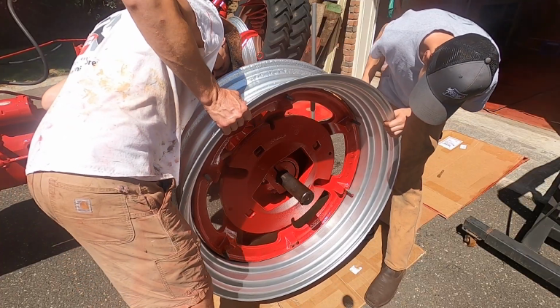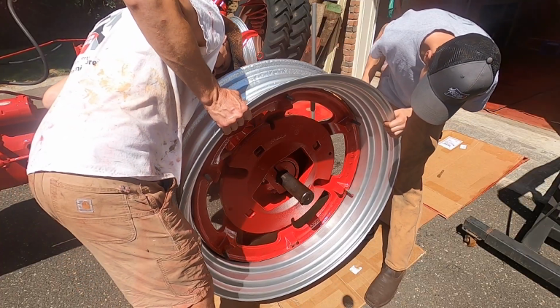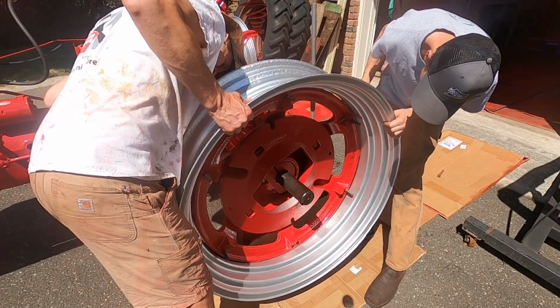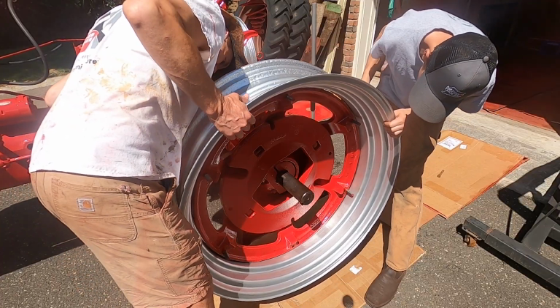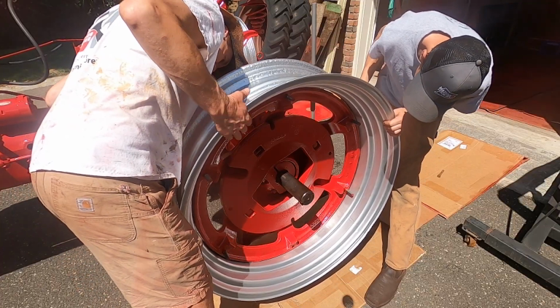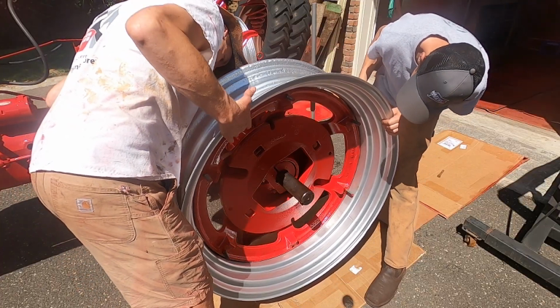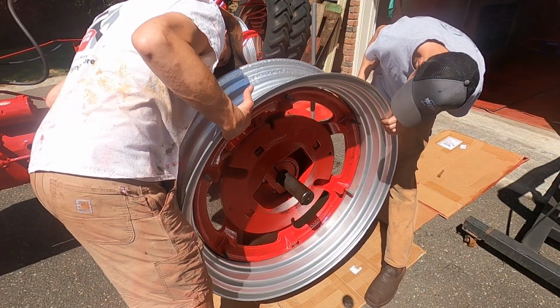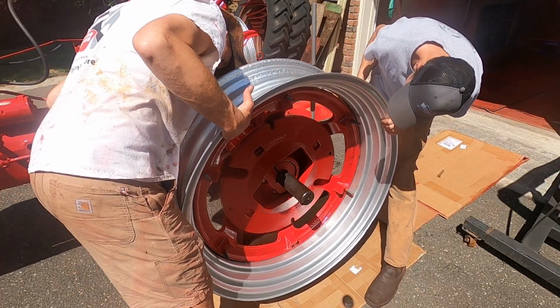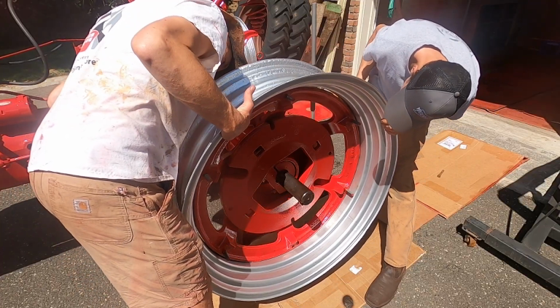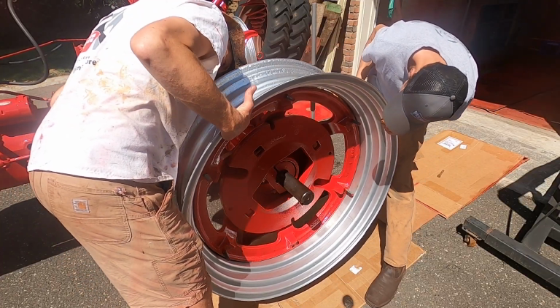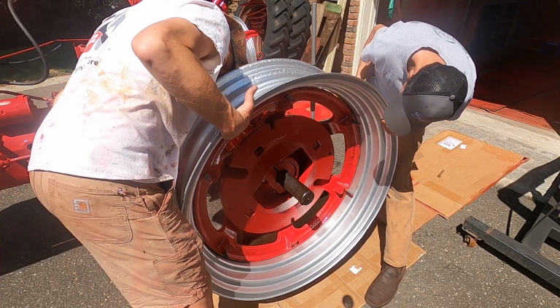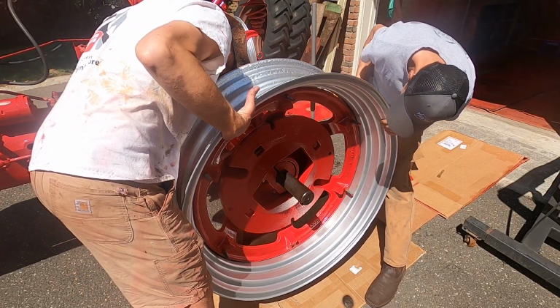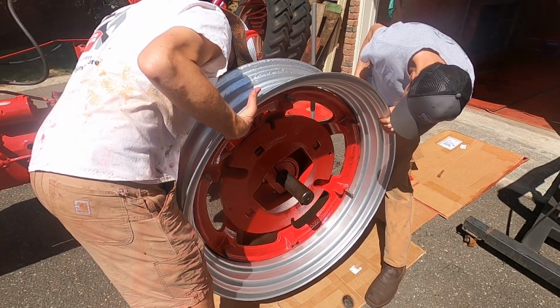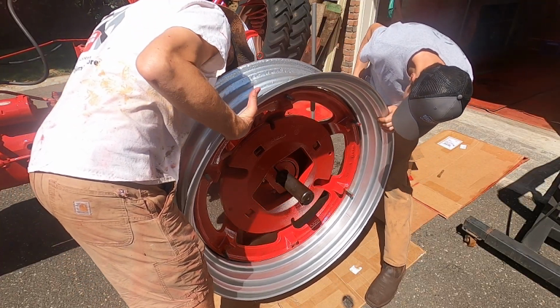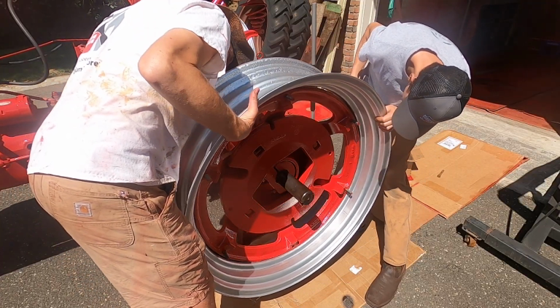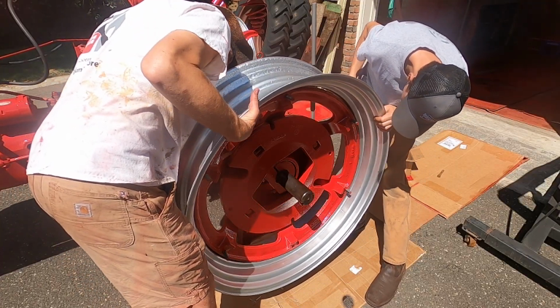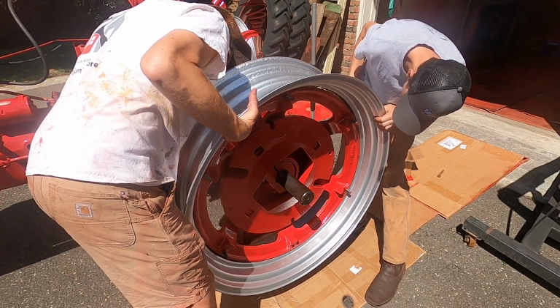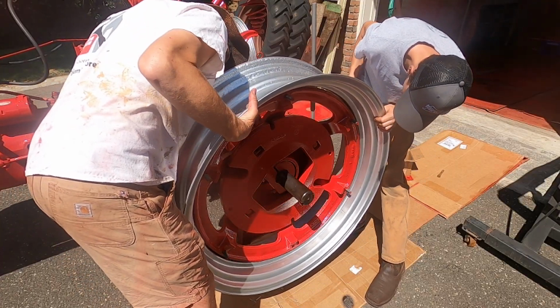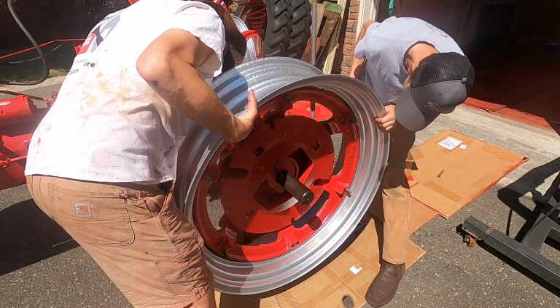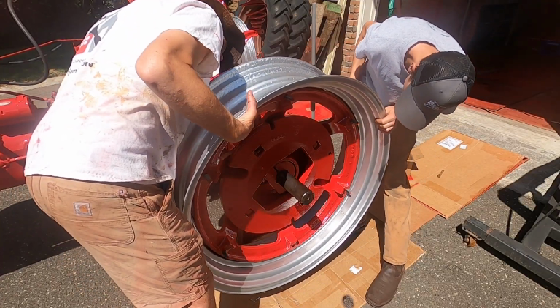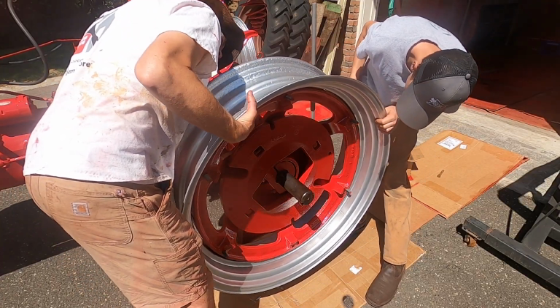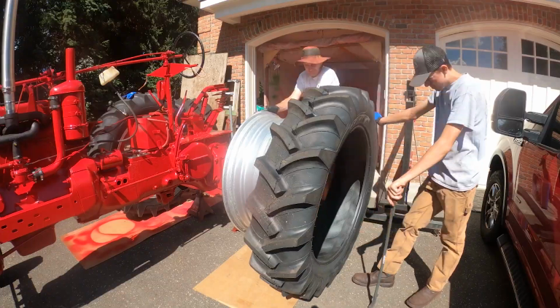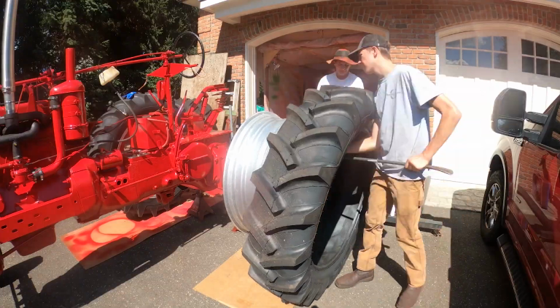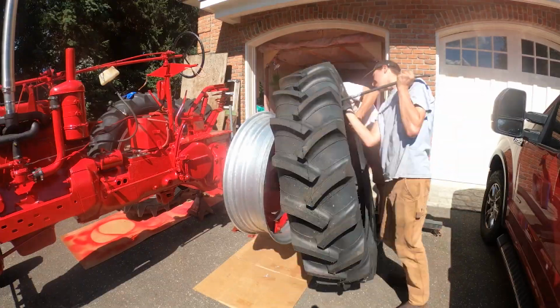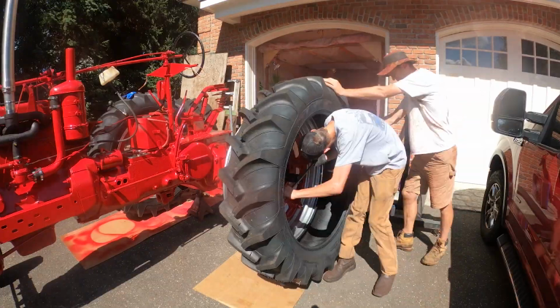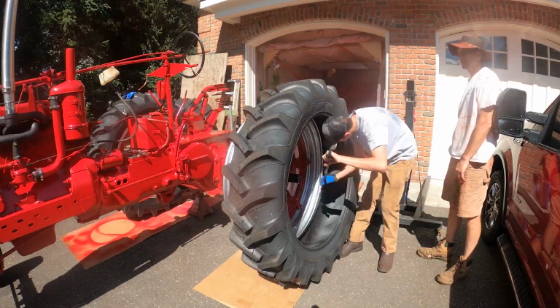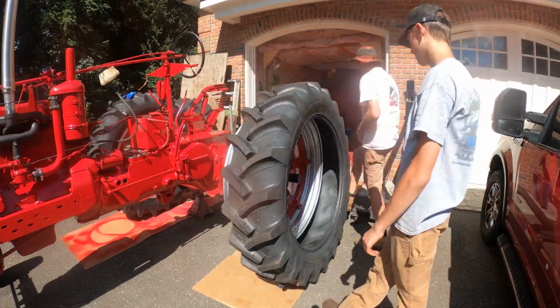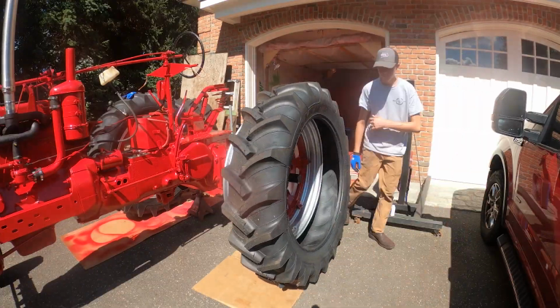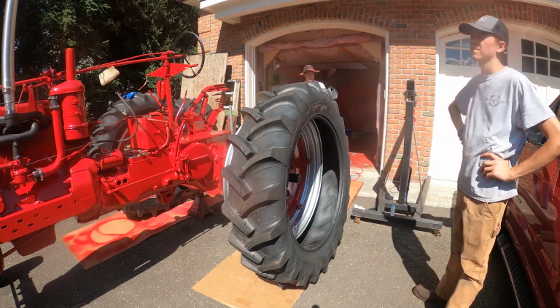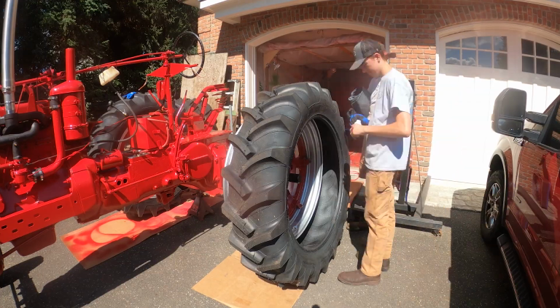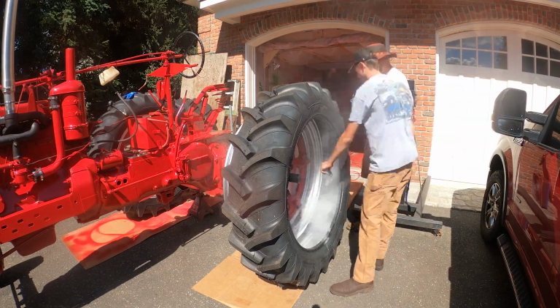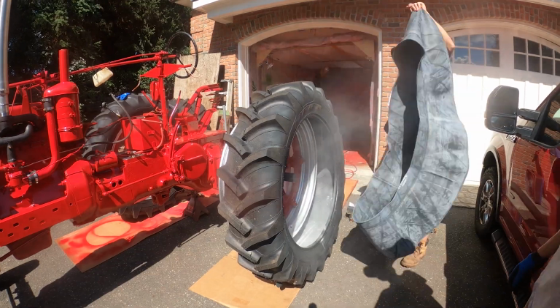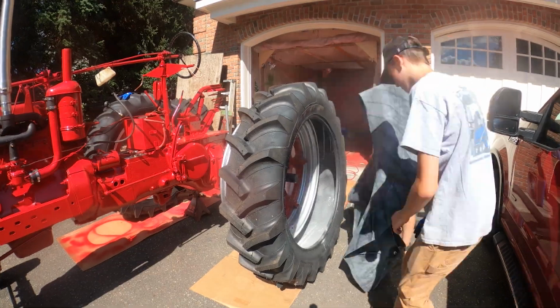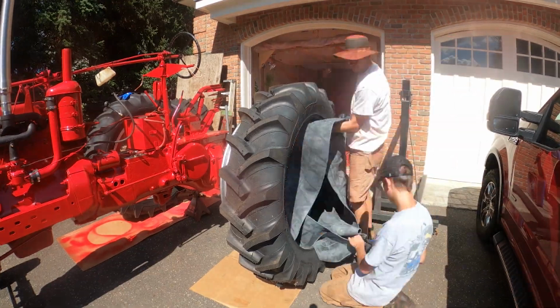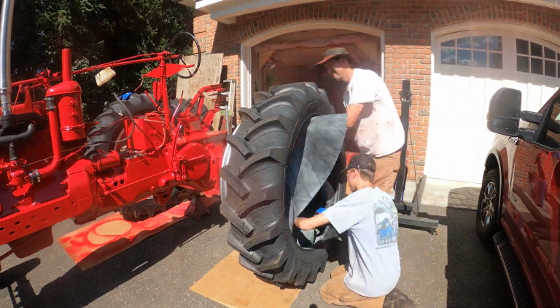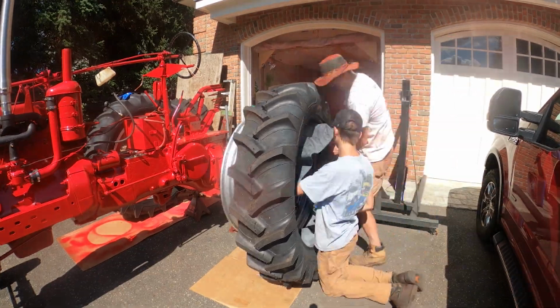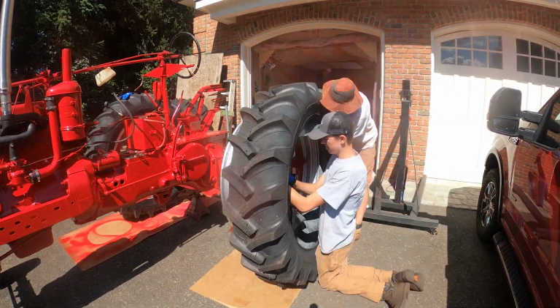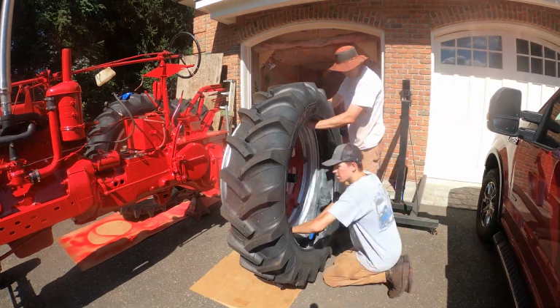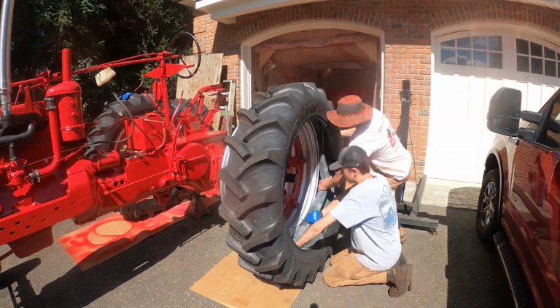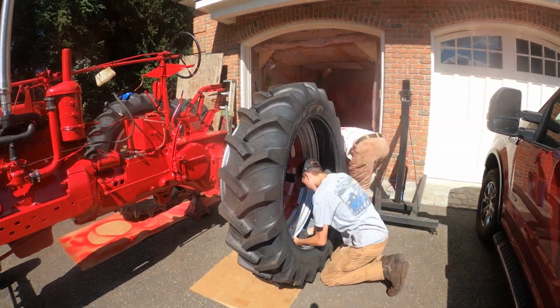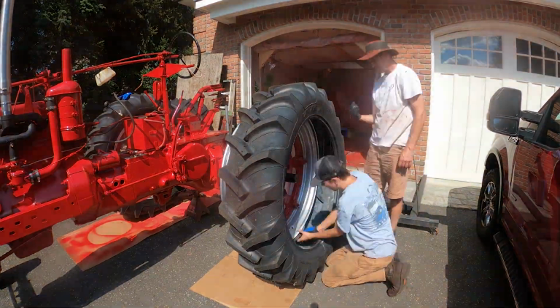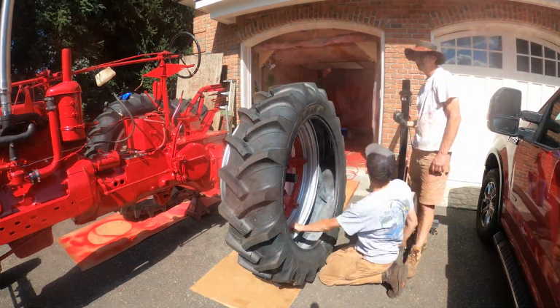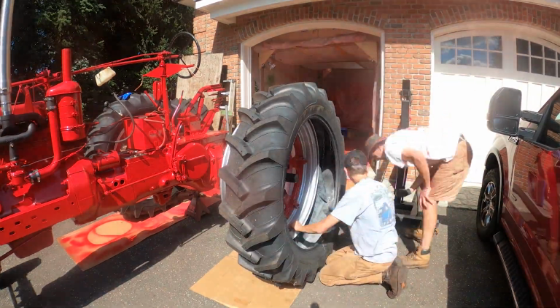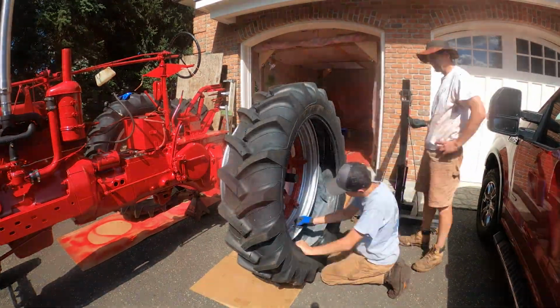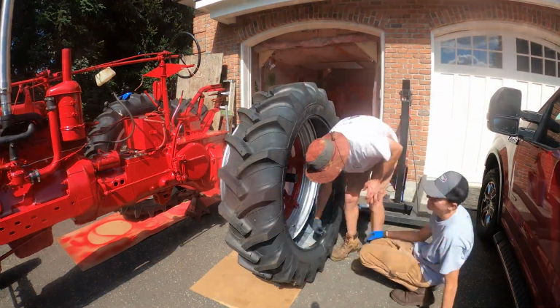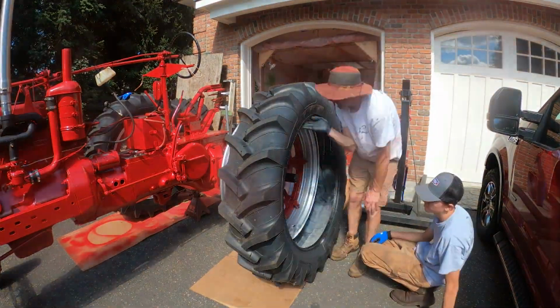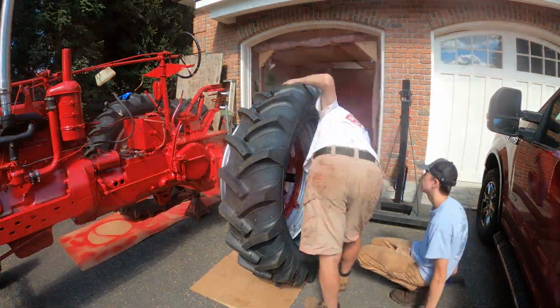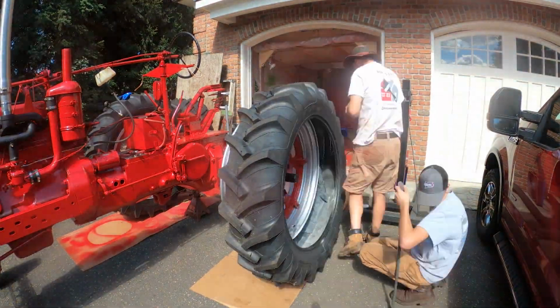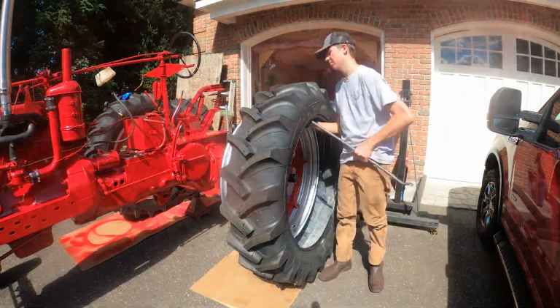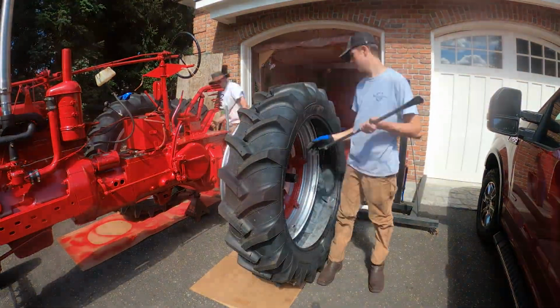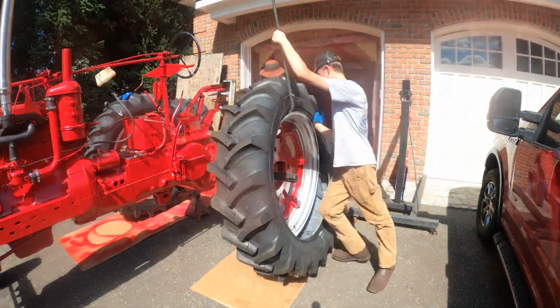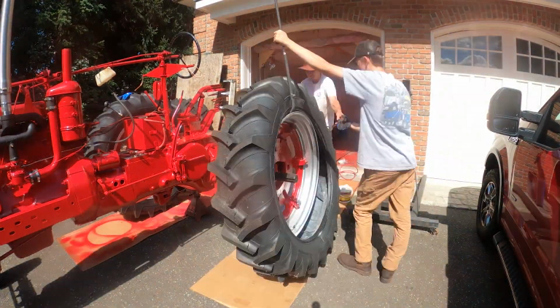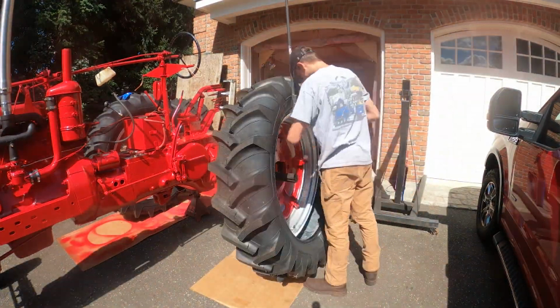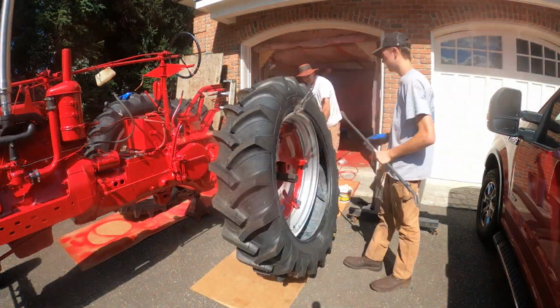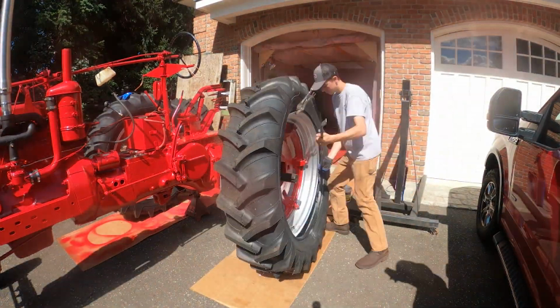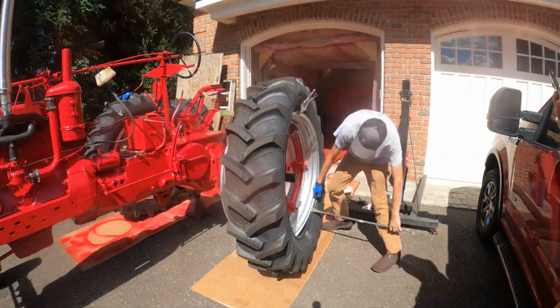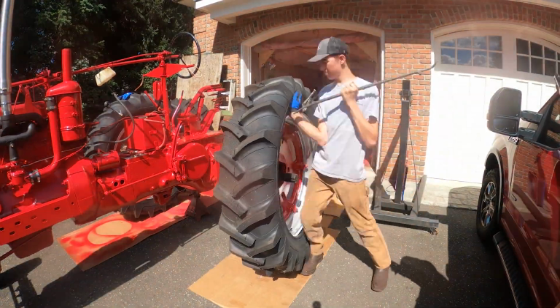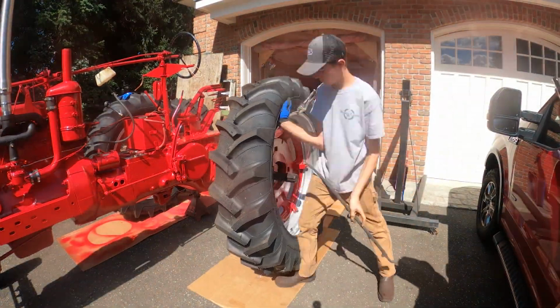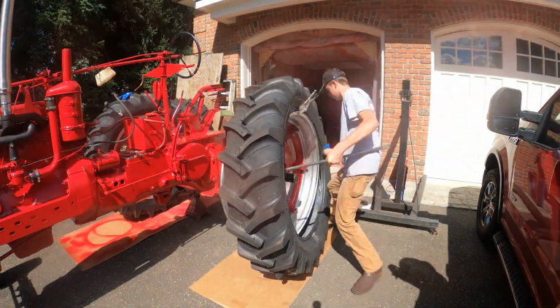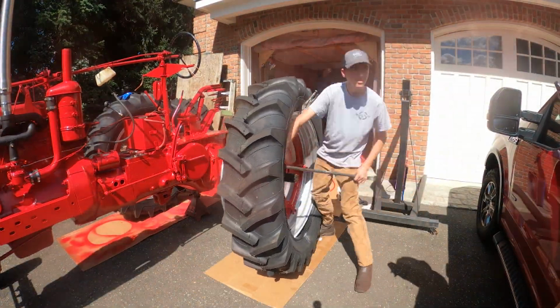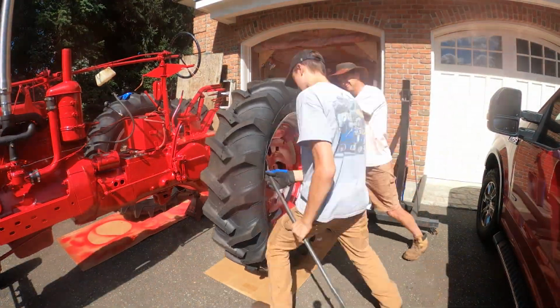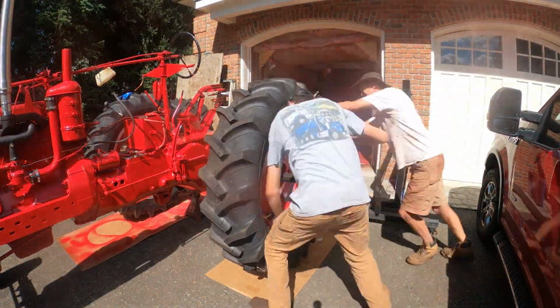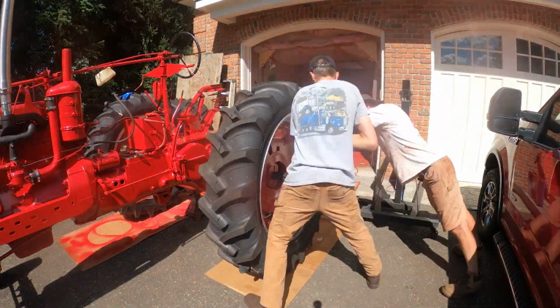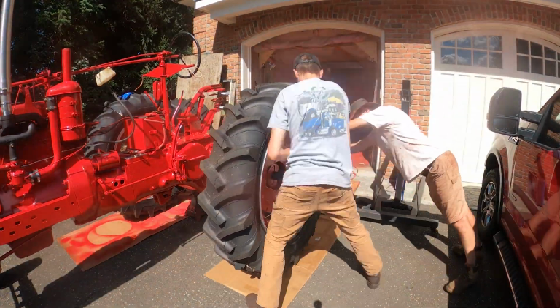This is actually the first tractor I've ever put four brand new tires on. I got these nice Titan 13 638s.